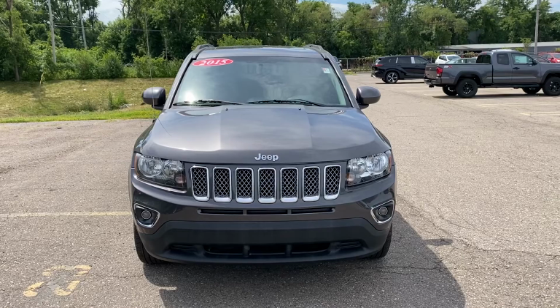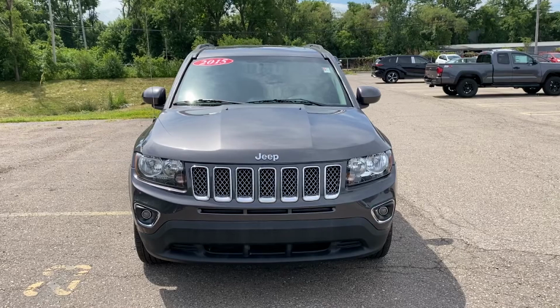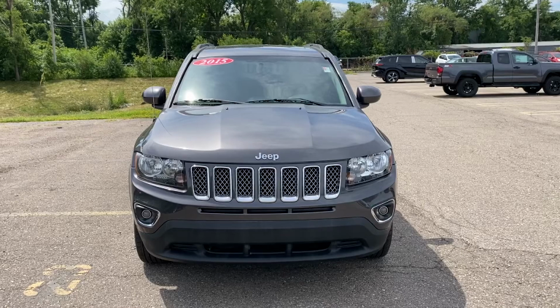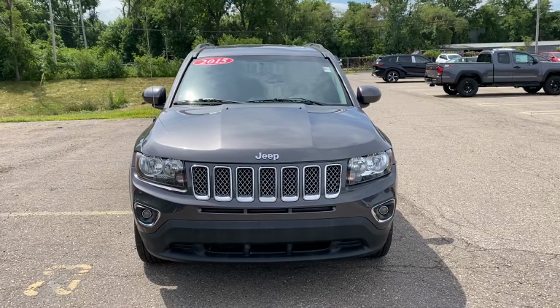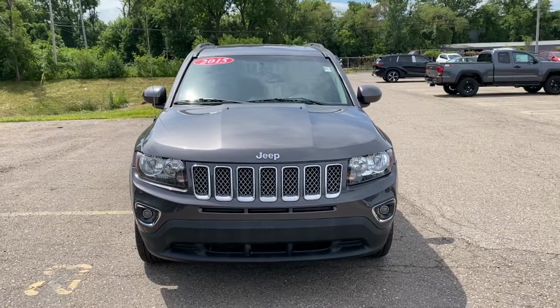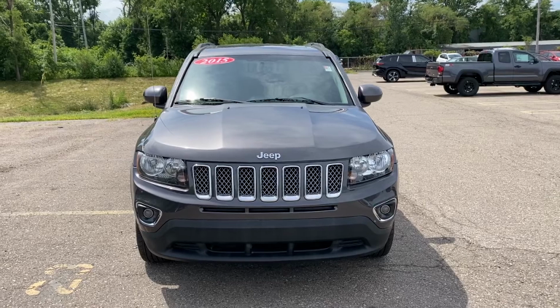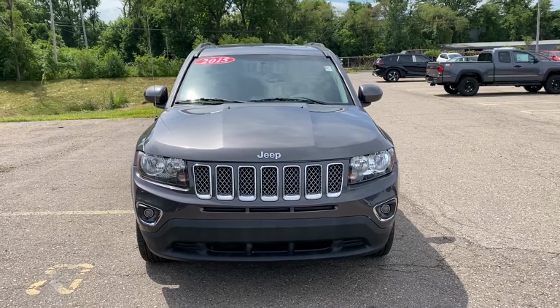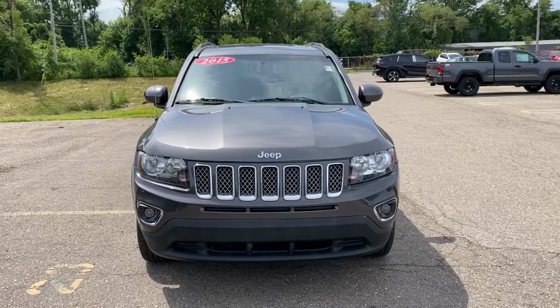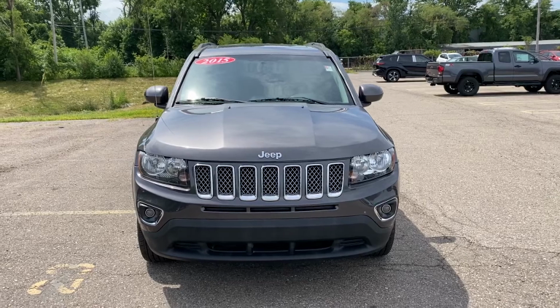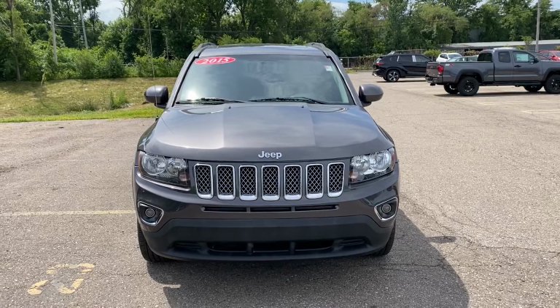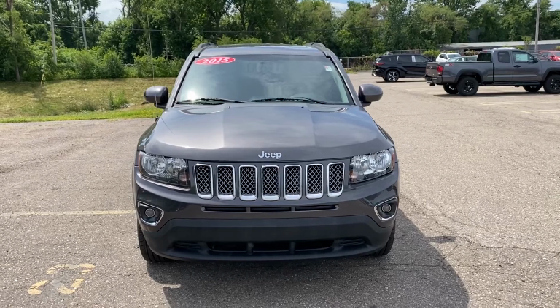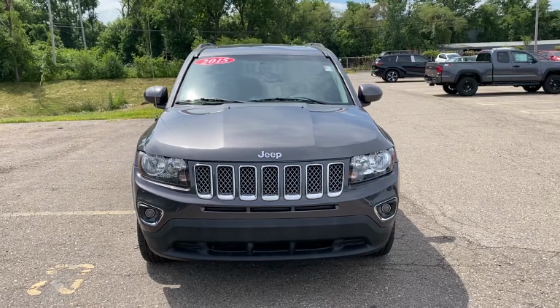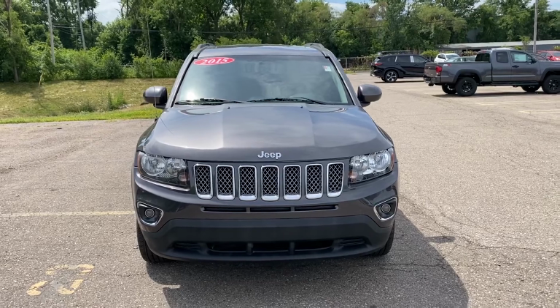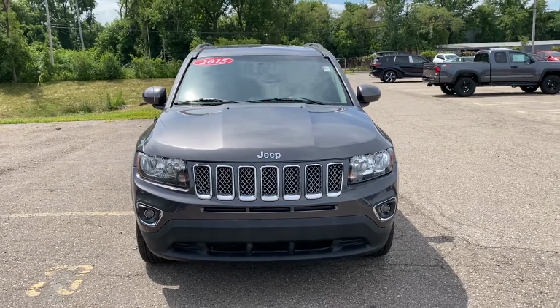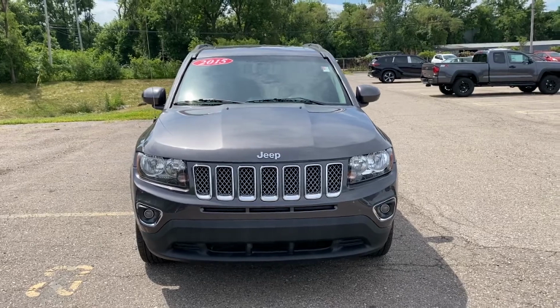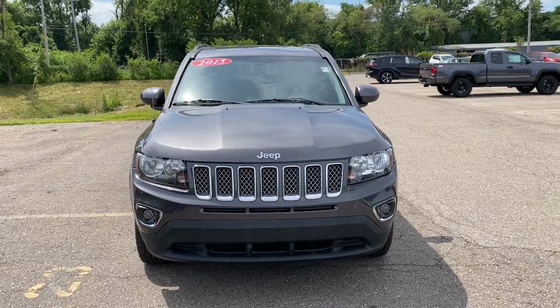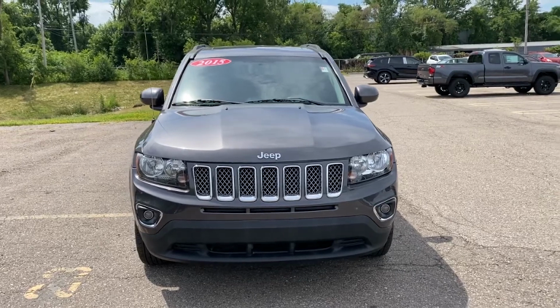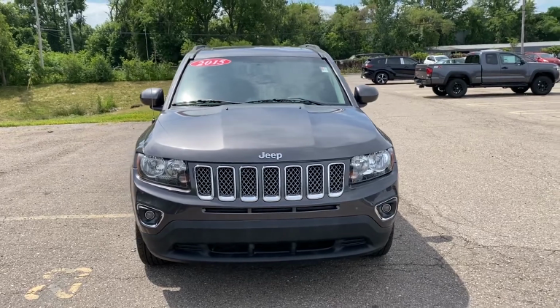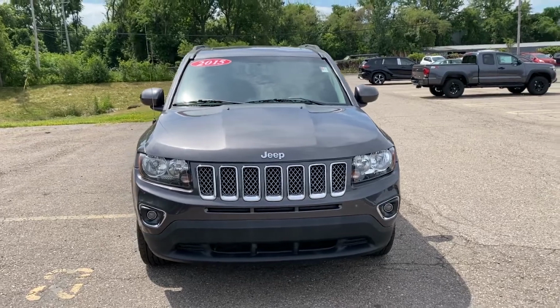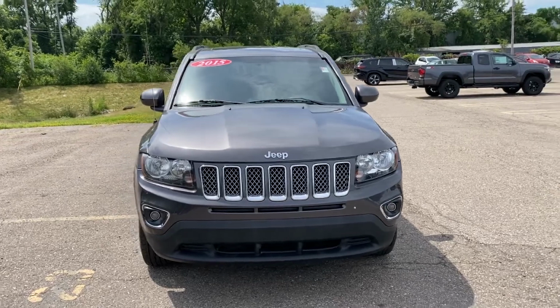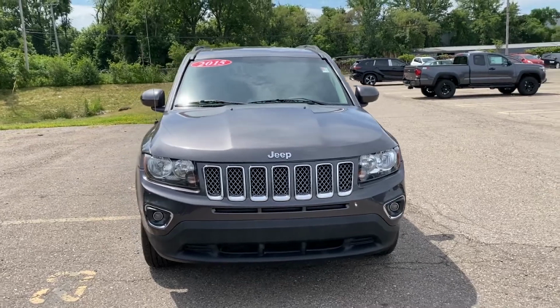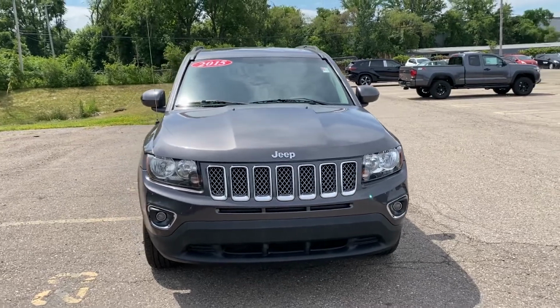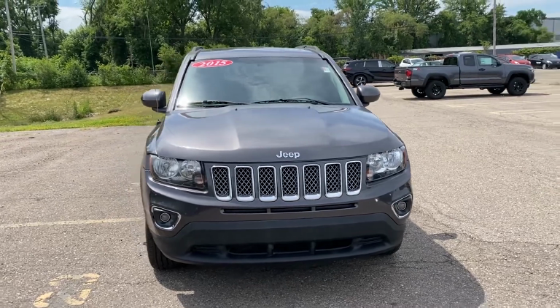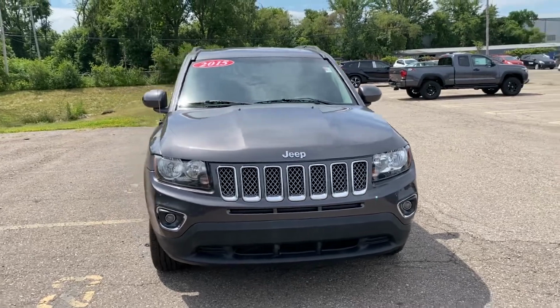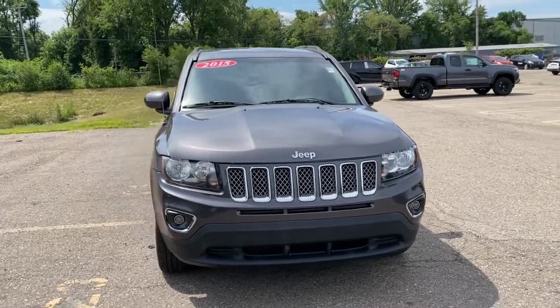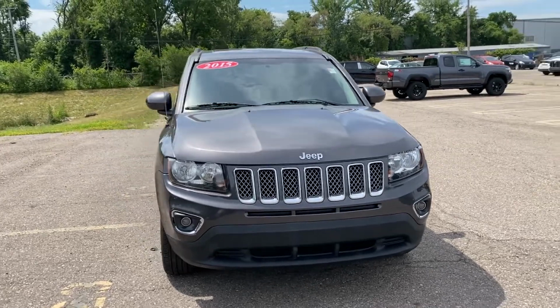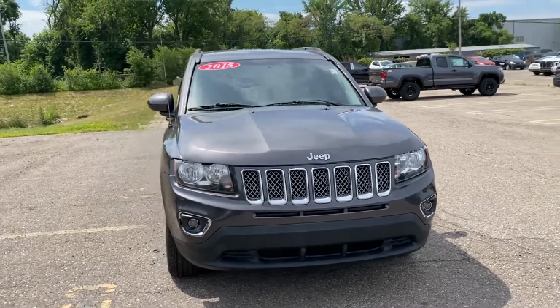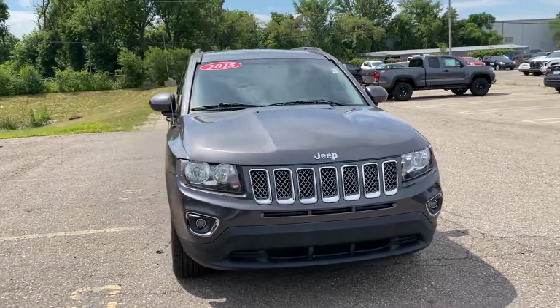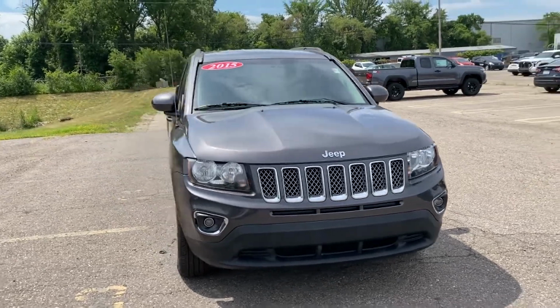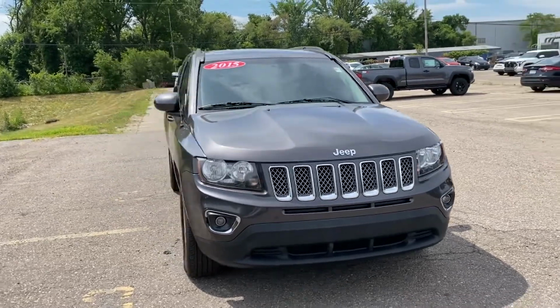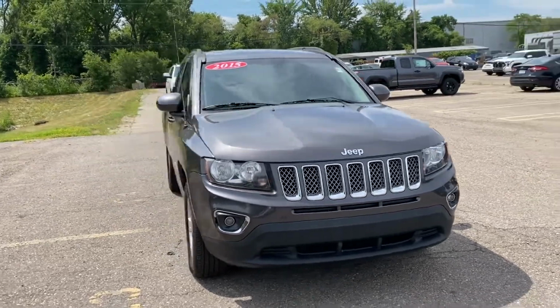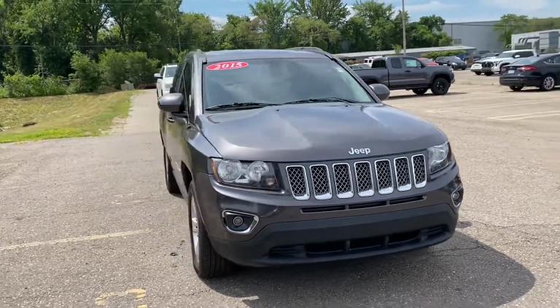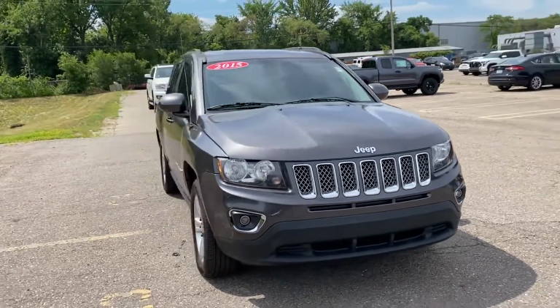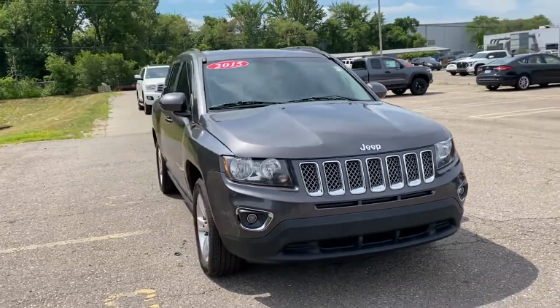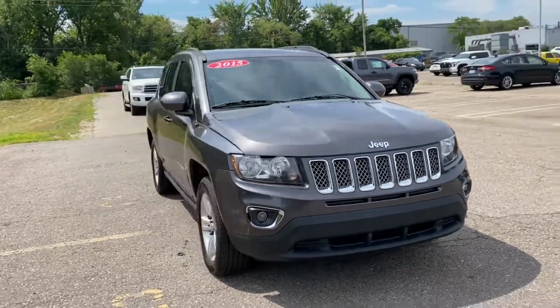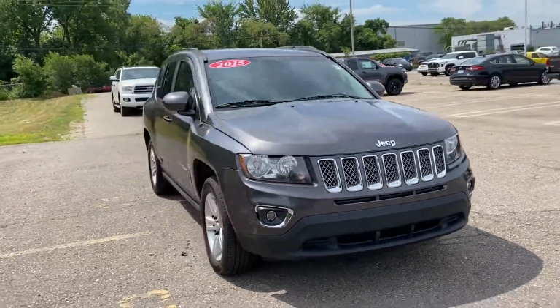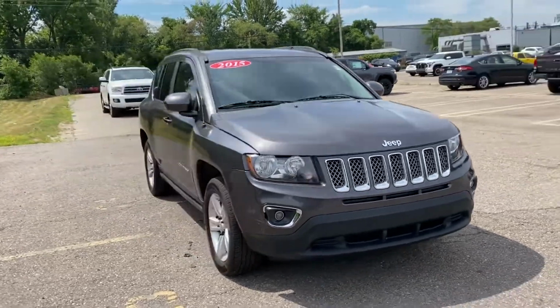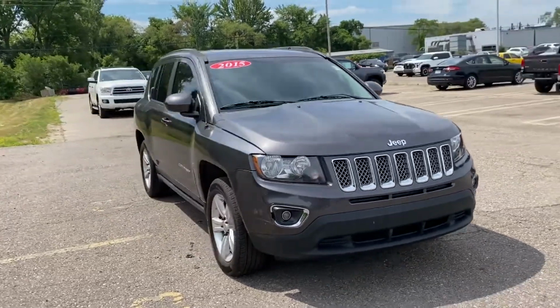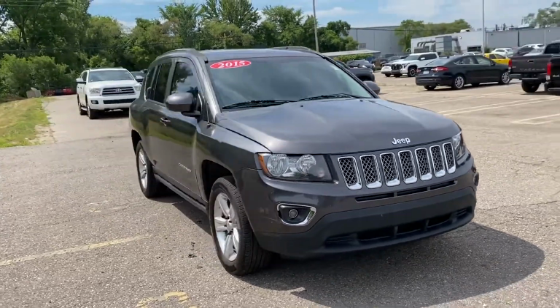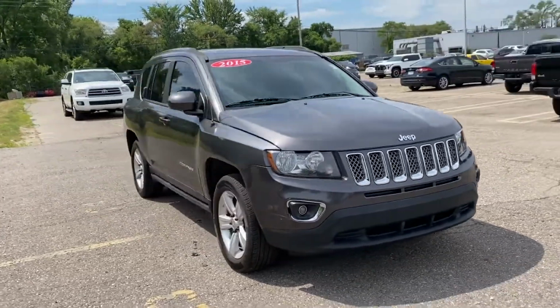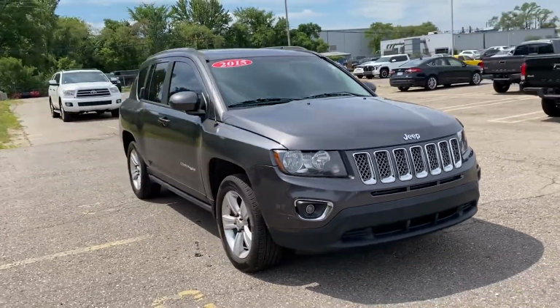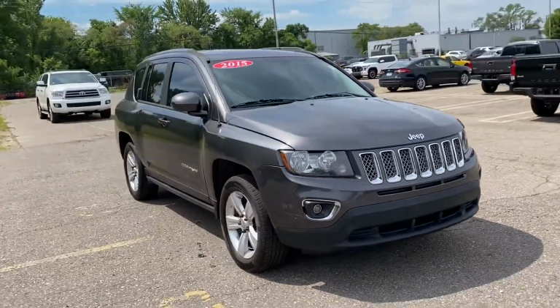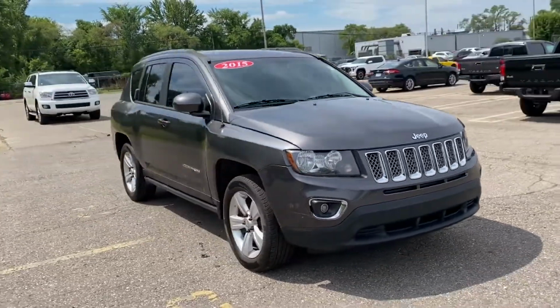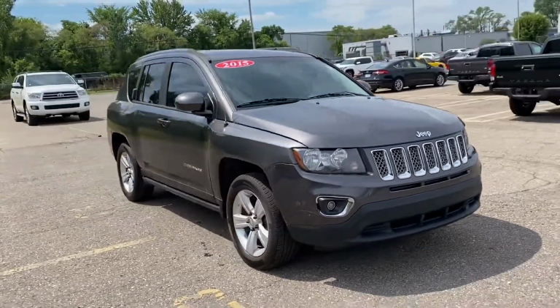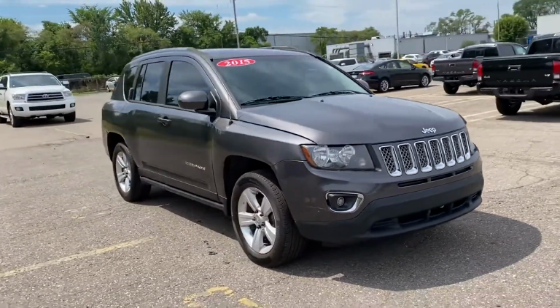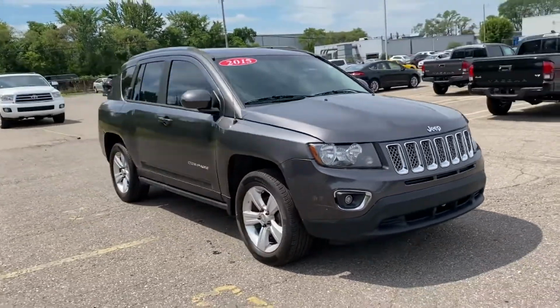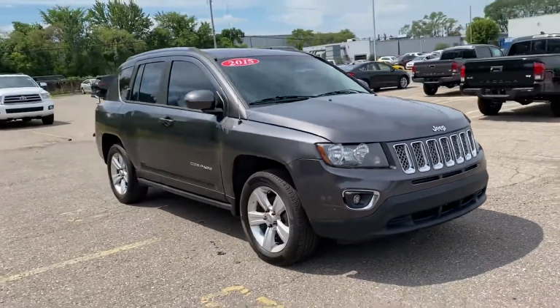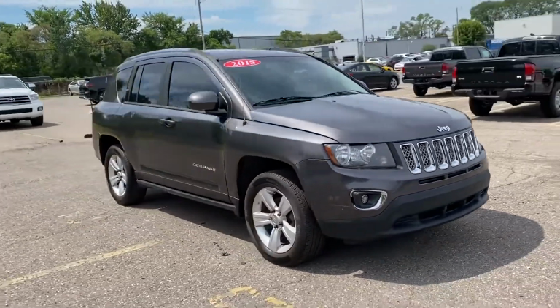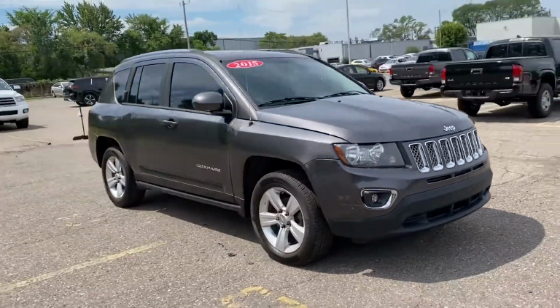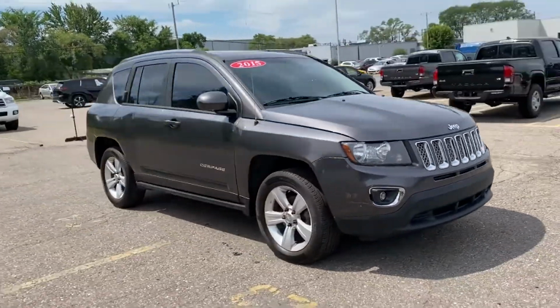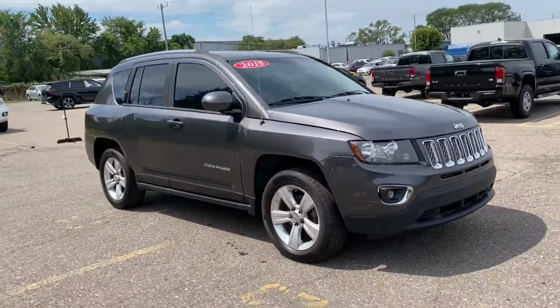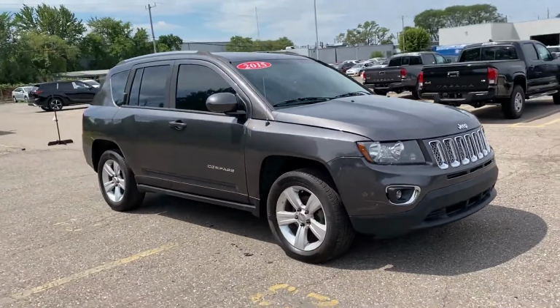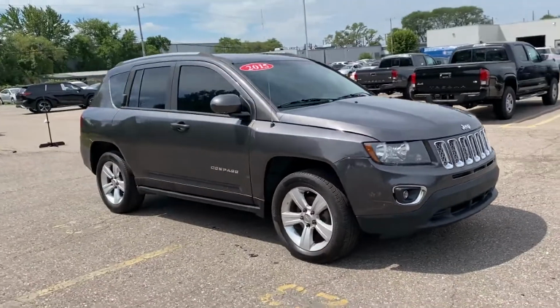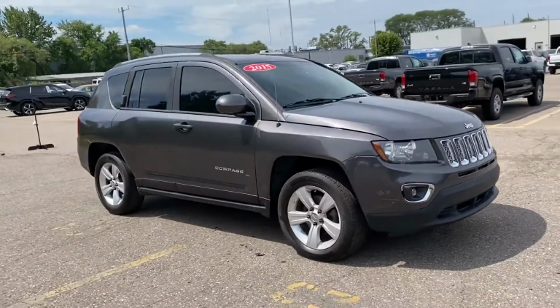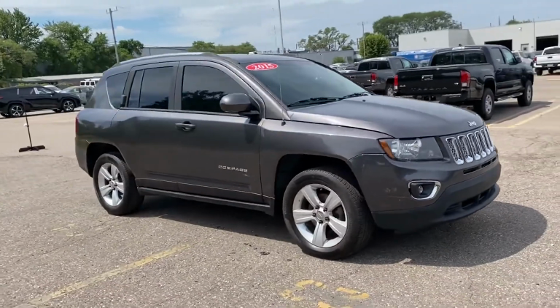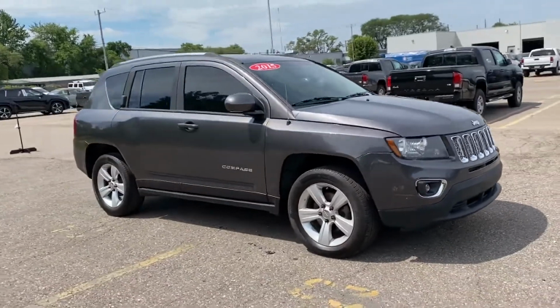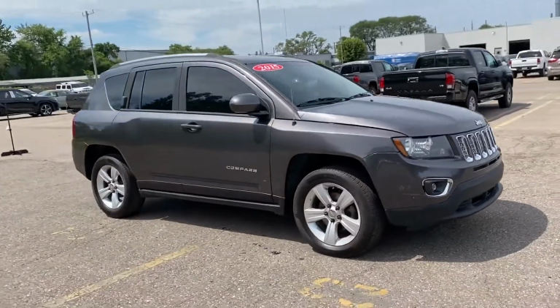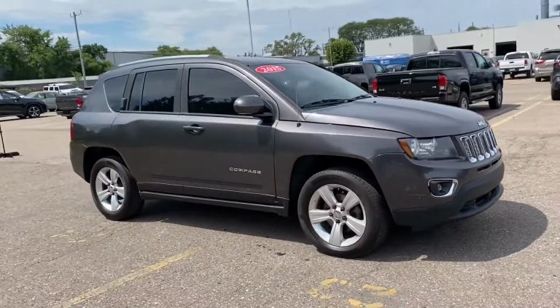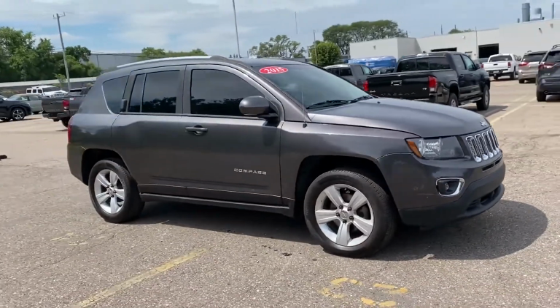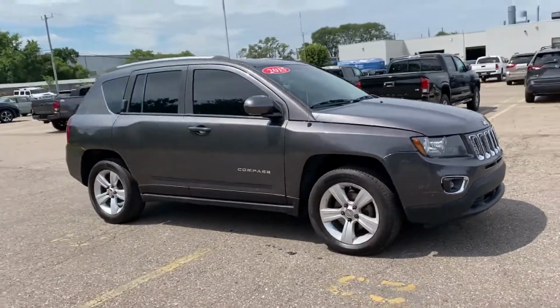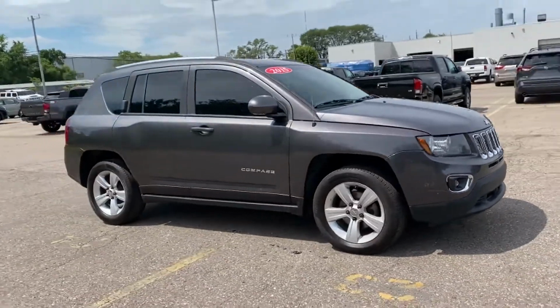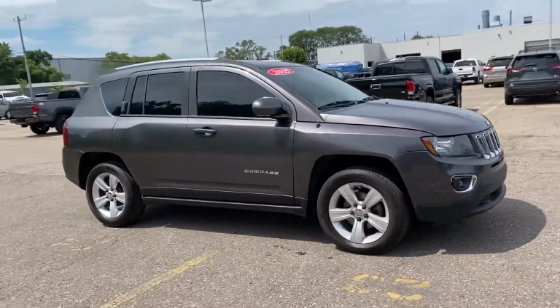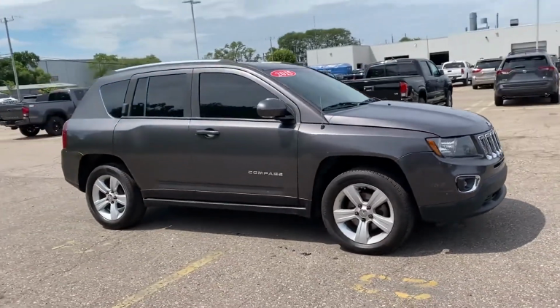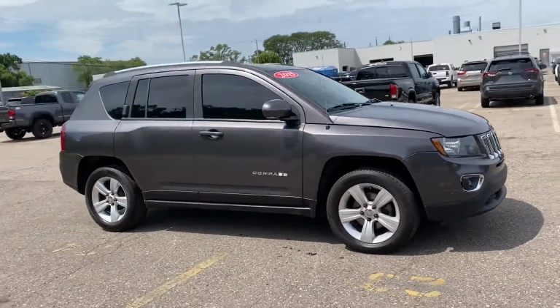2015 Jeep Compass. This SUV offers space as well as power and performance.